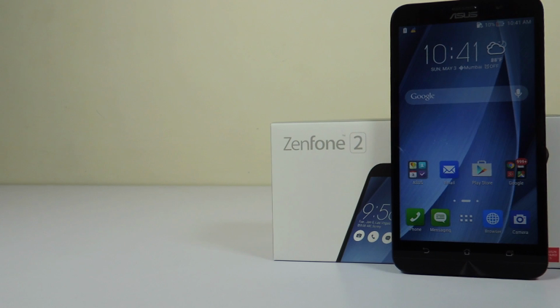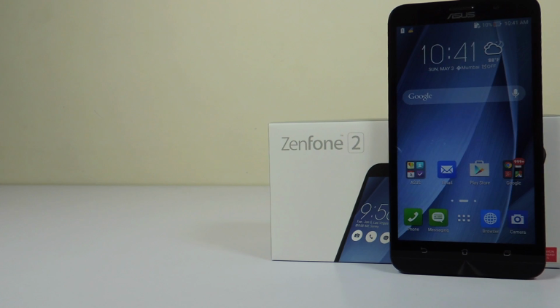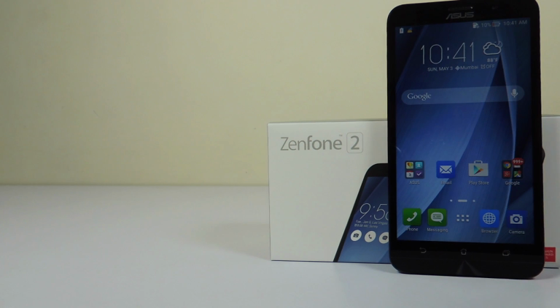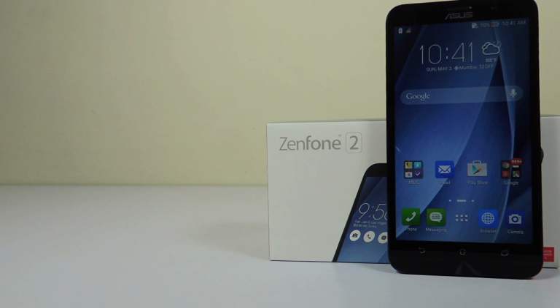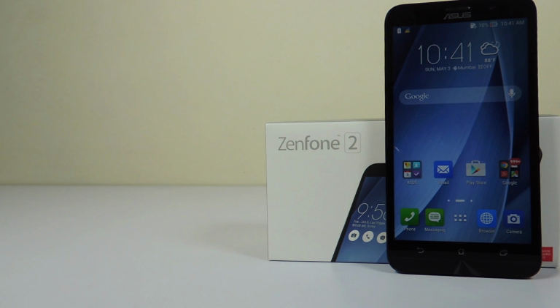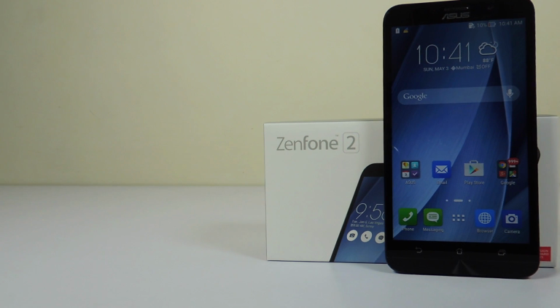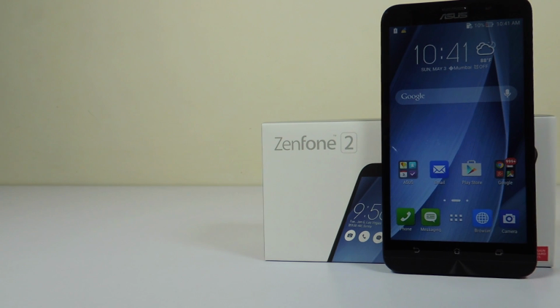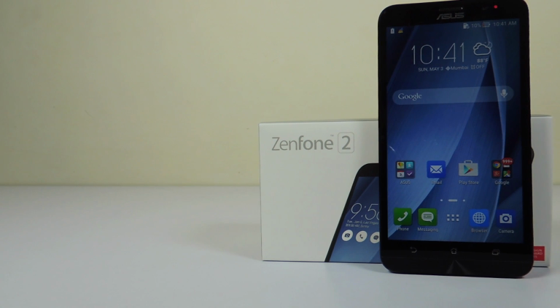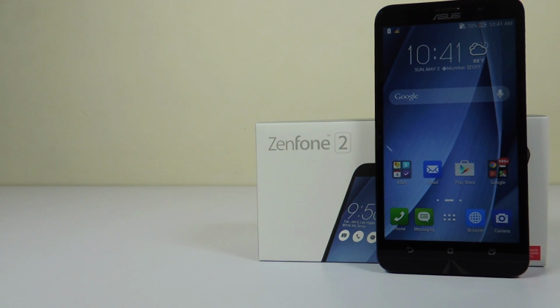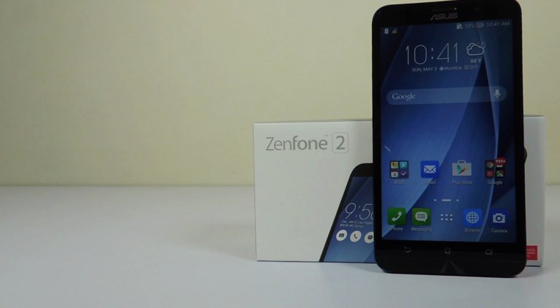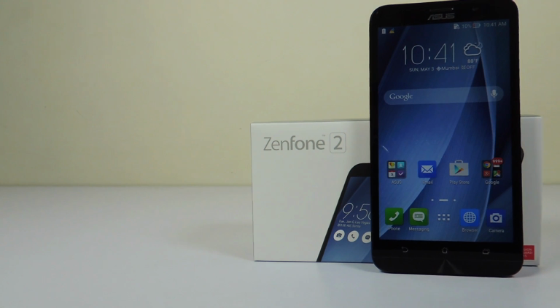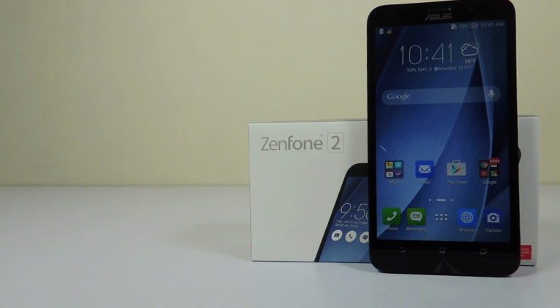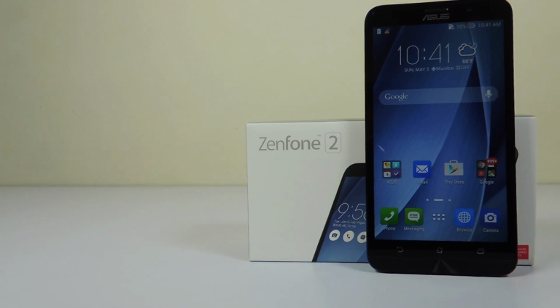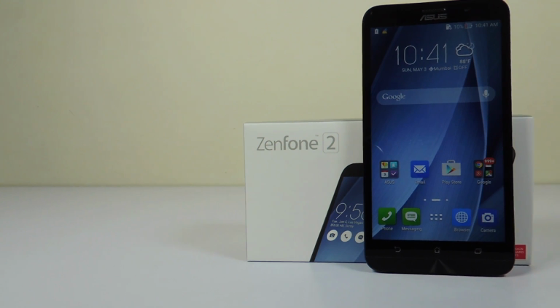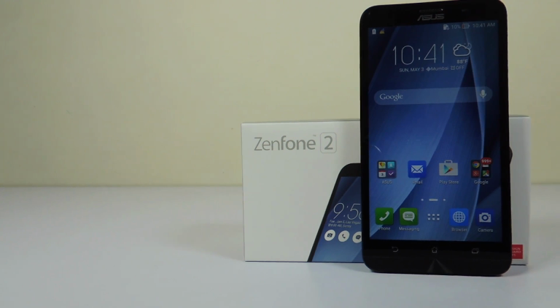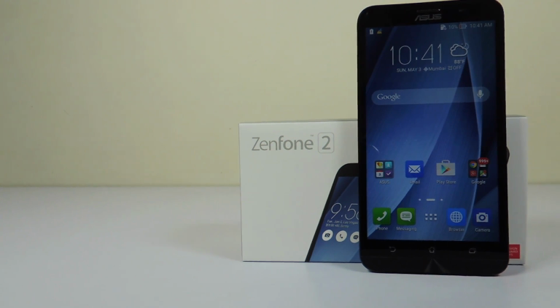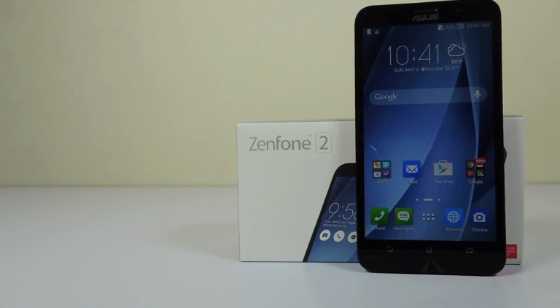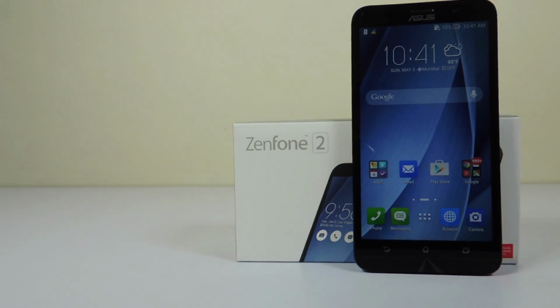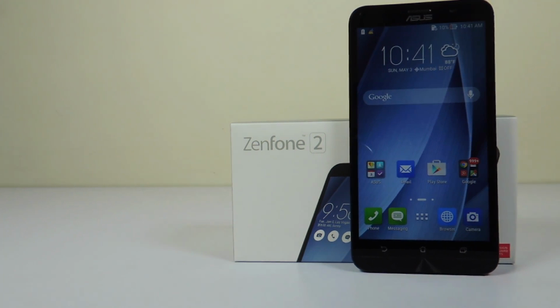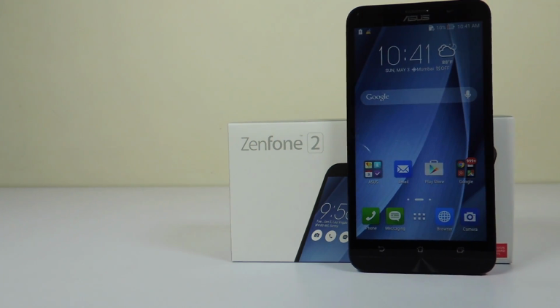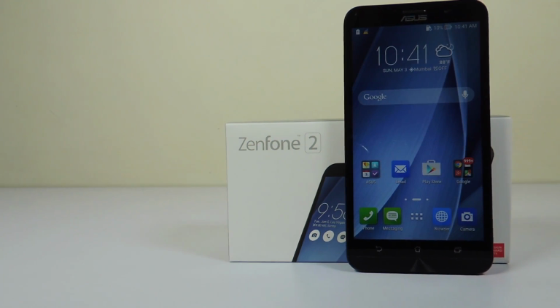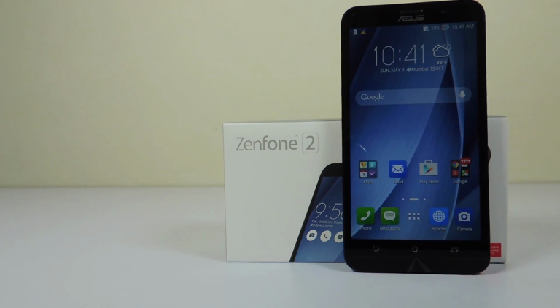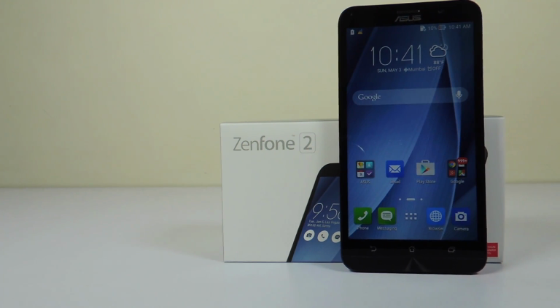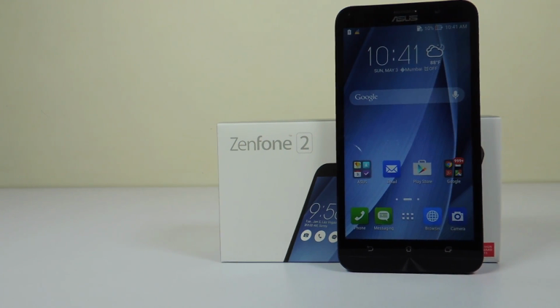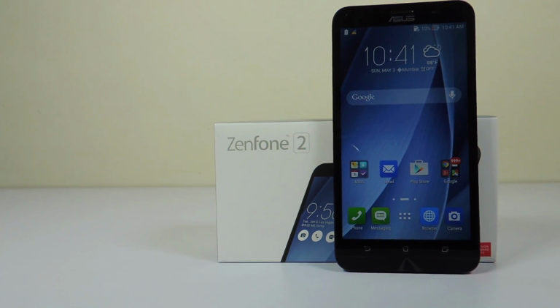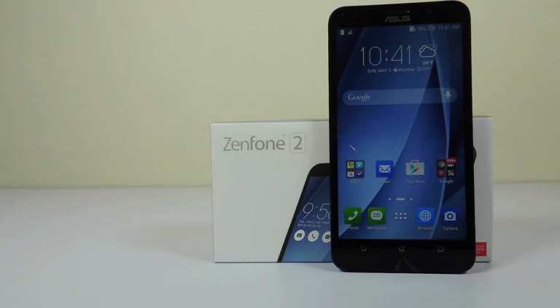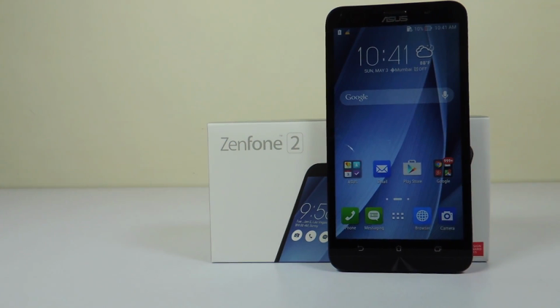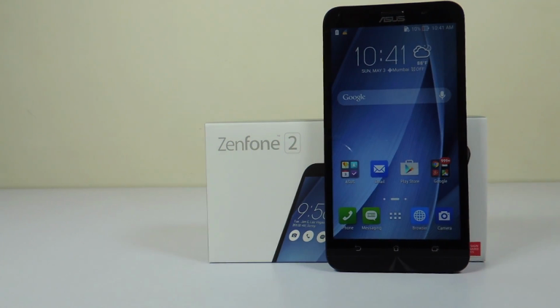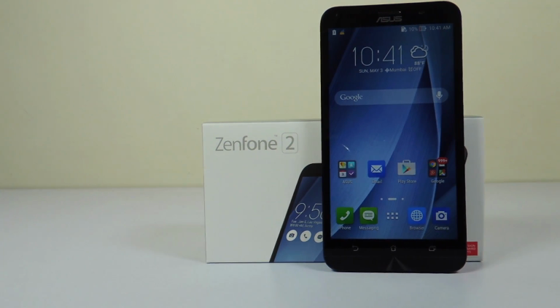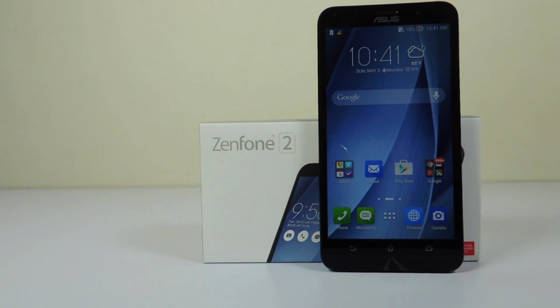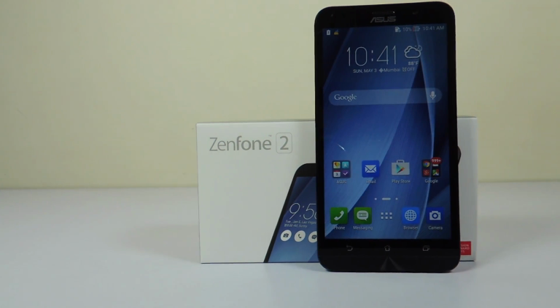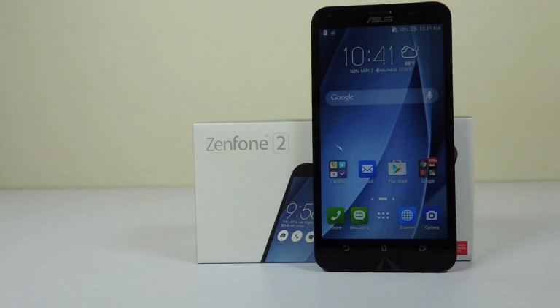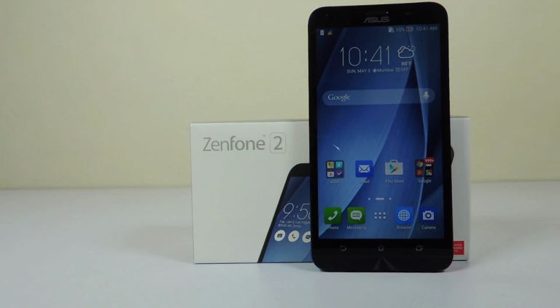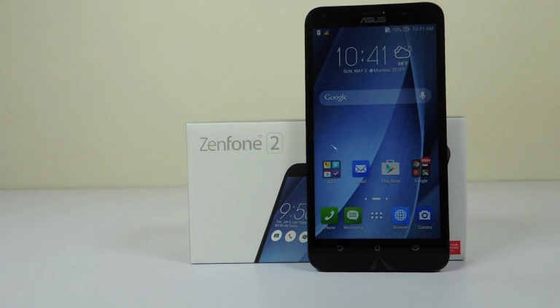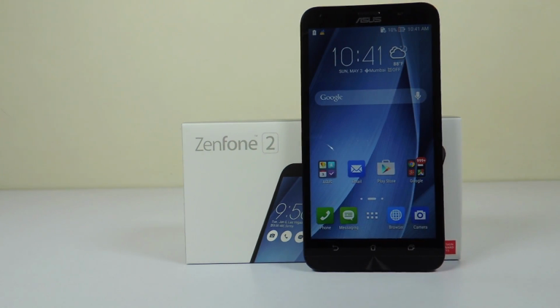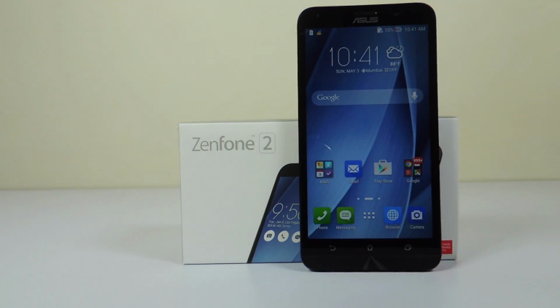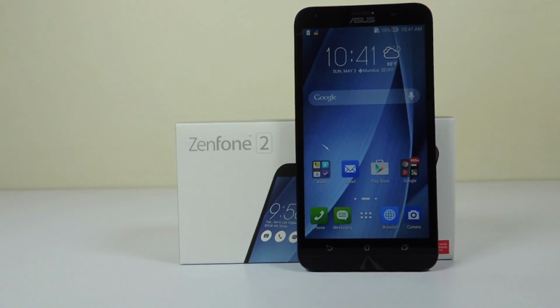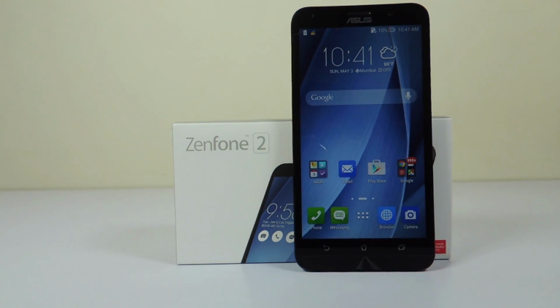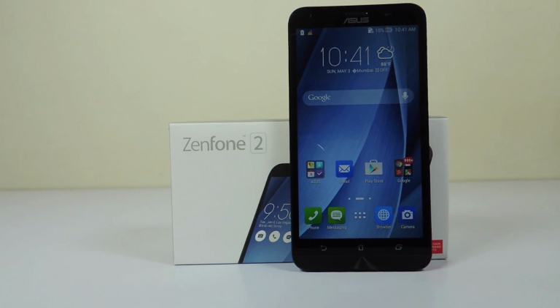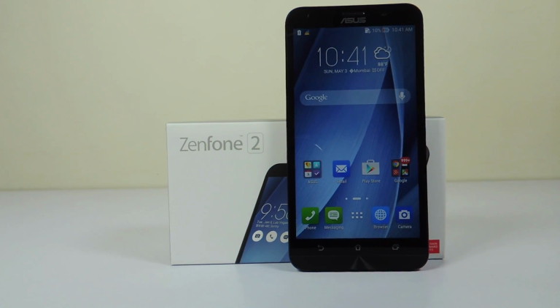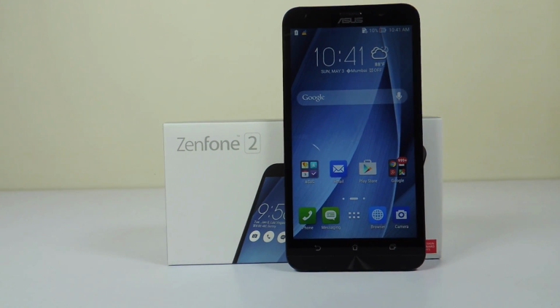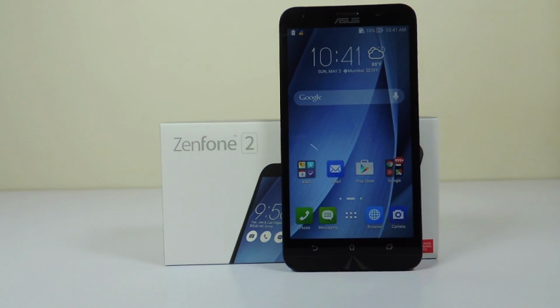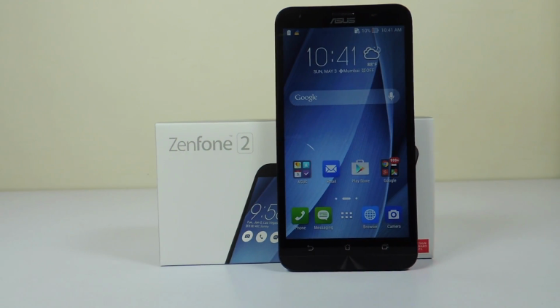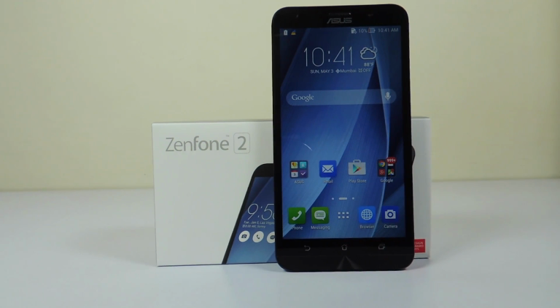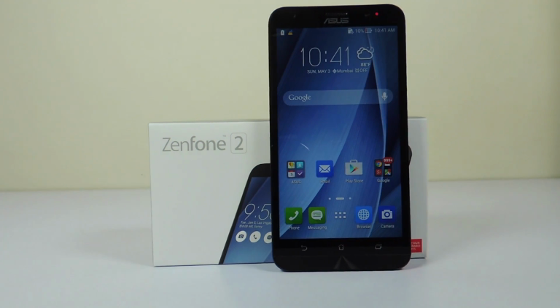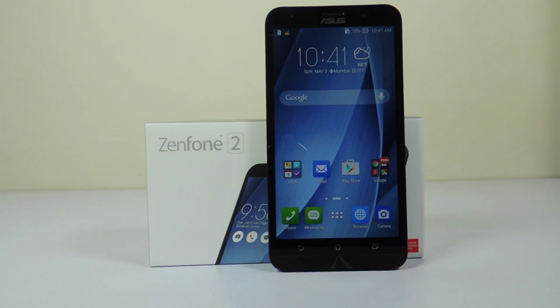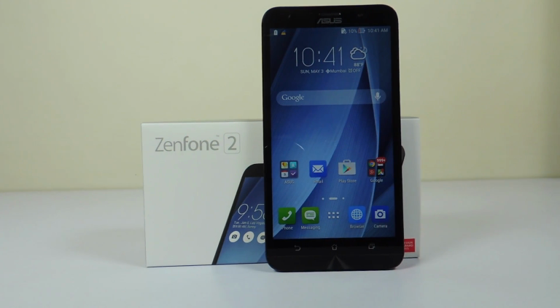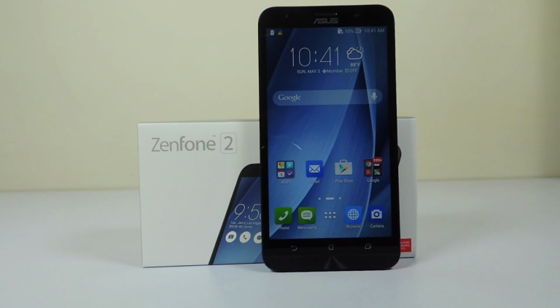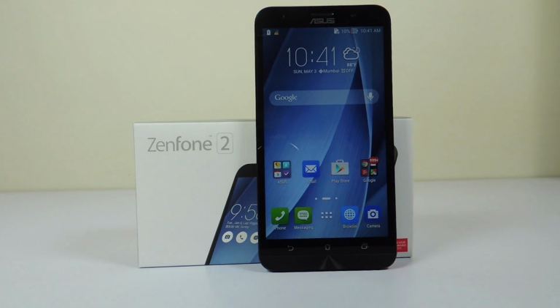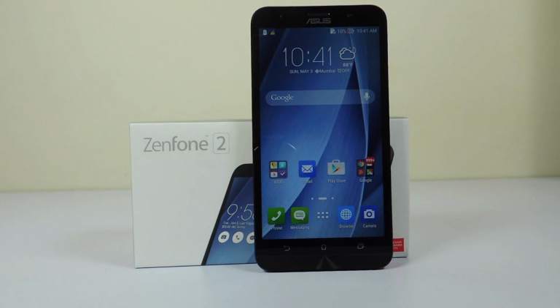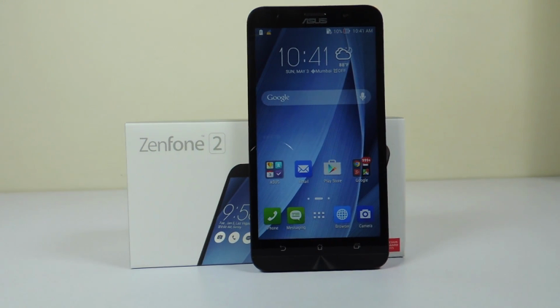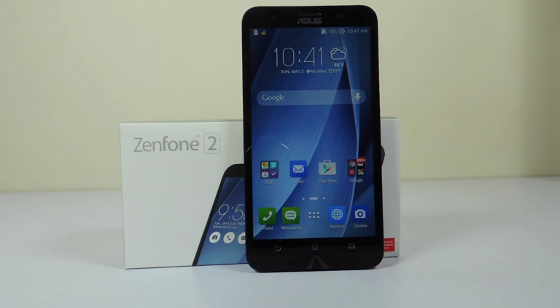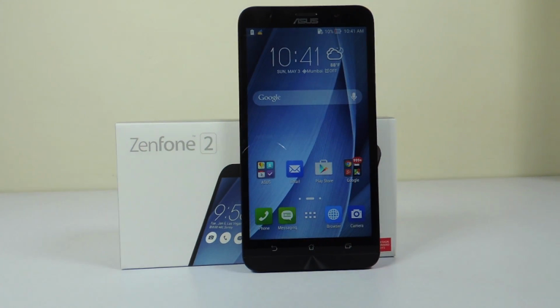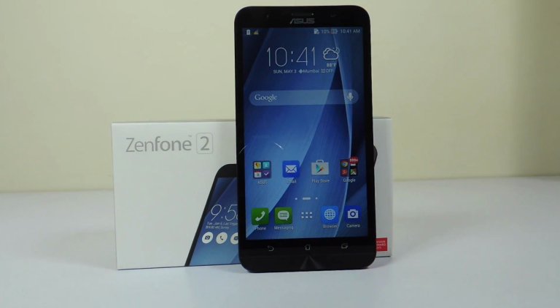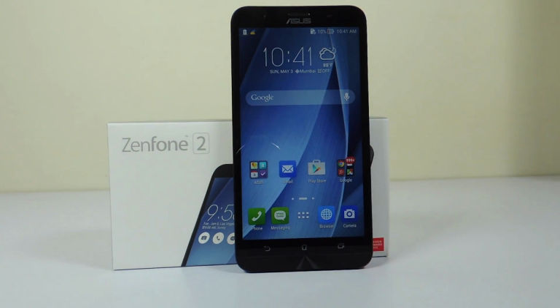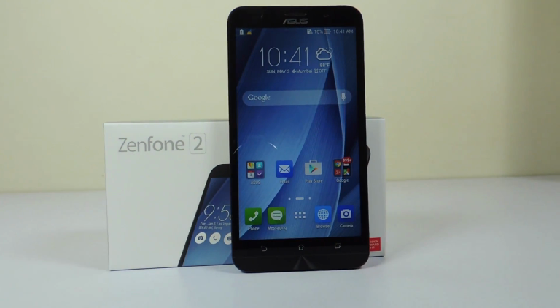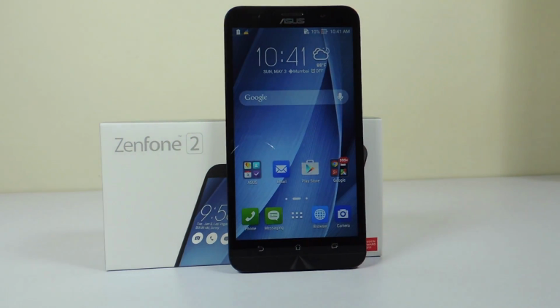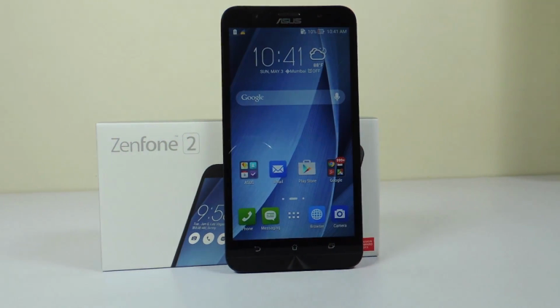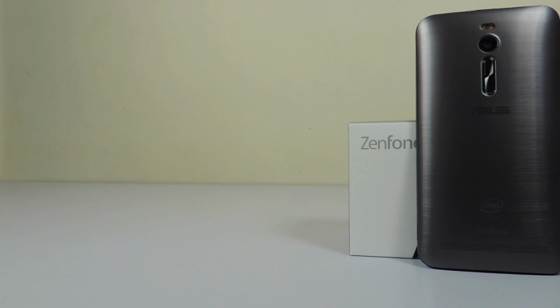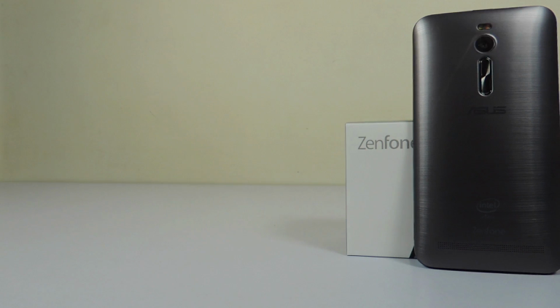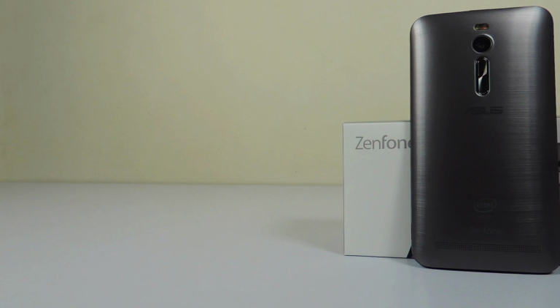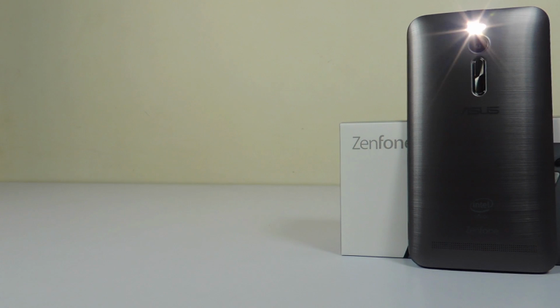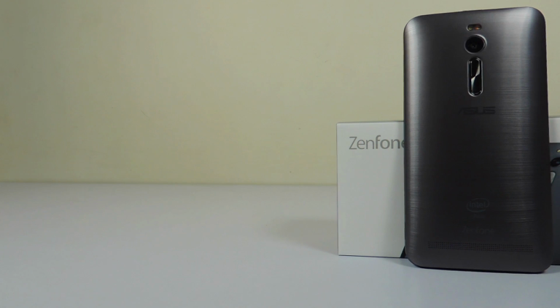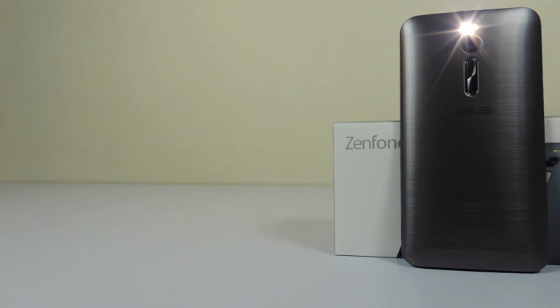Hey guys, this is Saurabh Nahar here from Malva Technologies and you're watching the benchmarks review of Asus Zenfone 2. So let's begin.